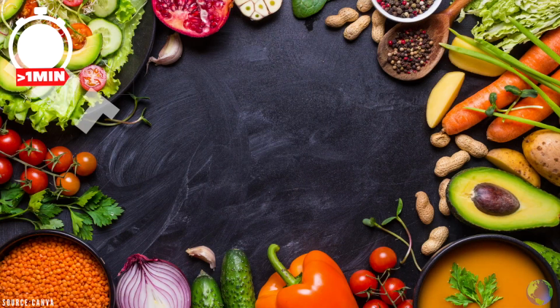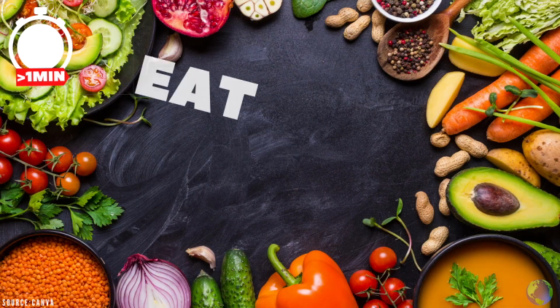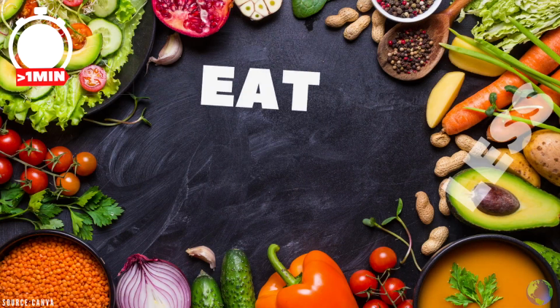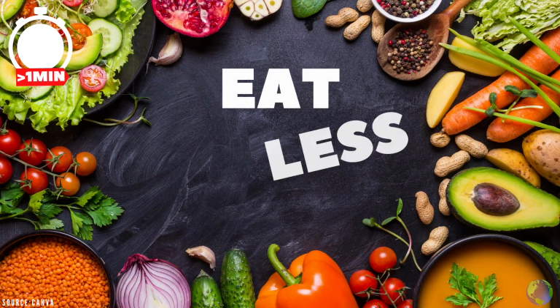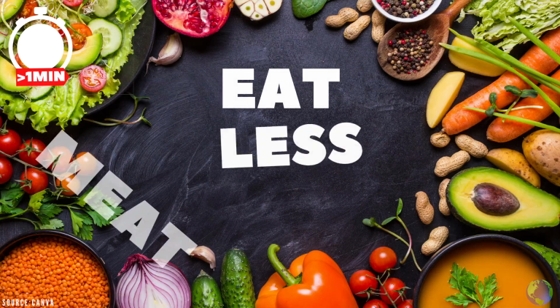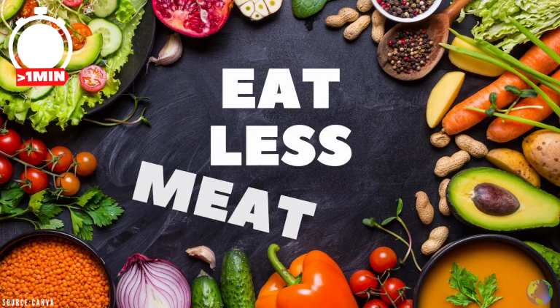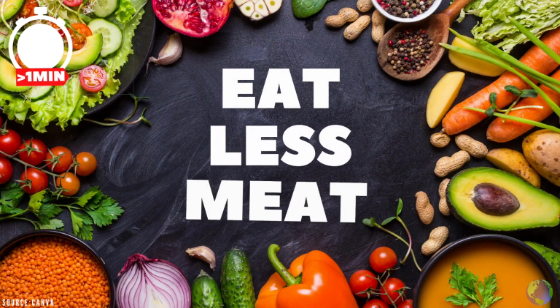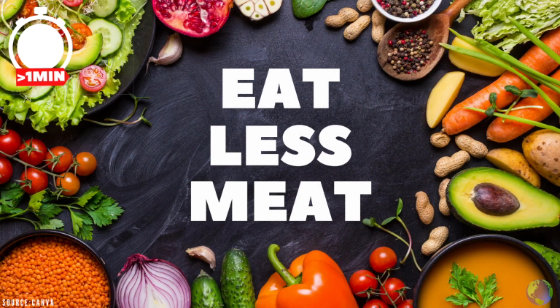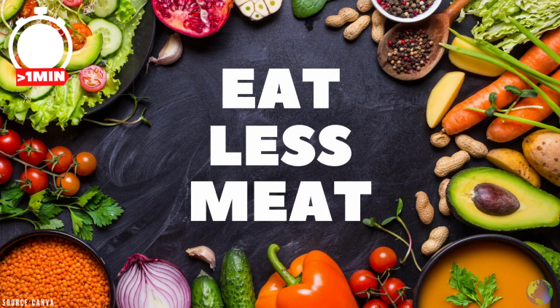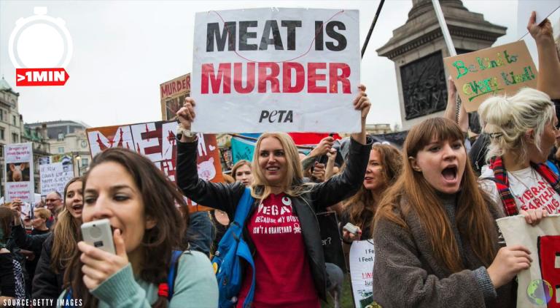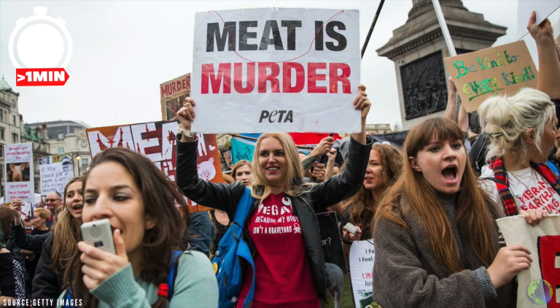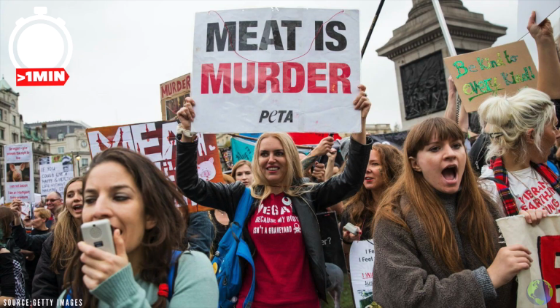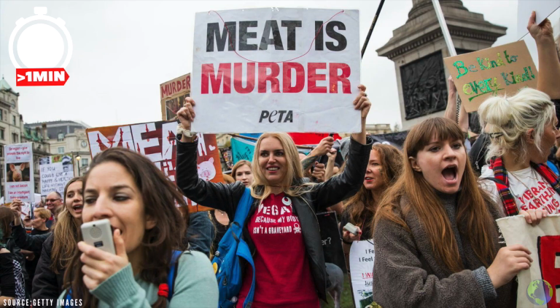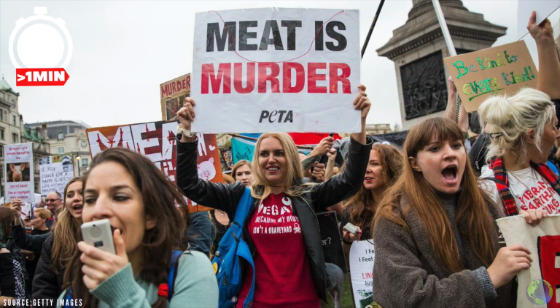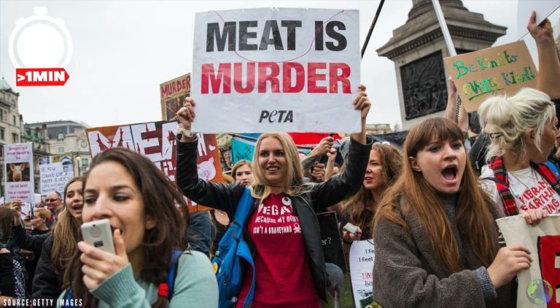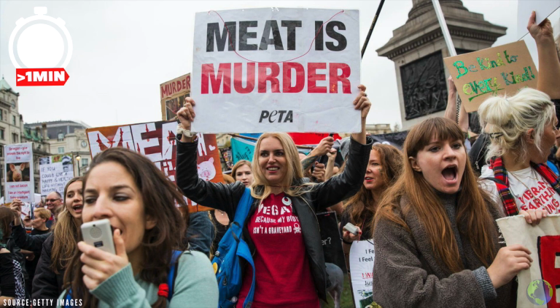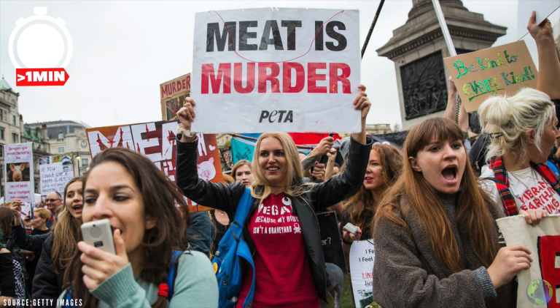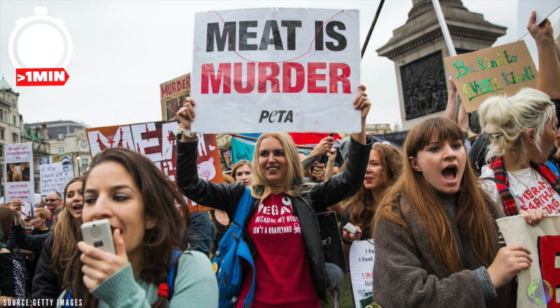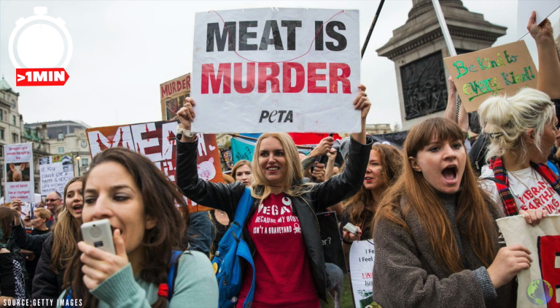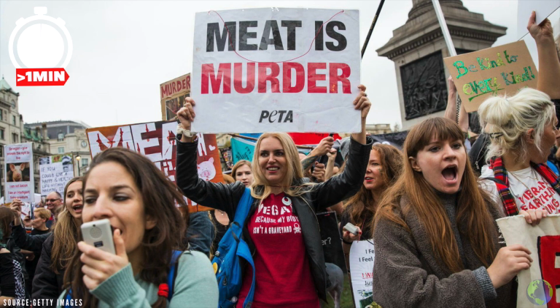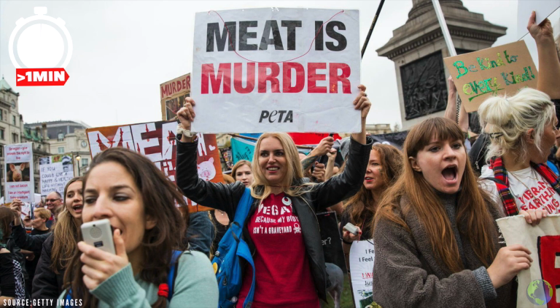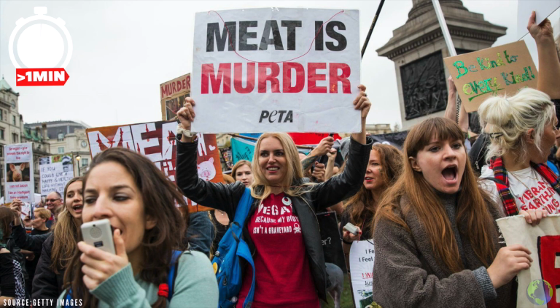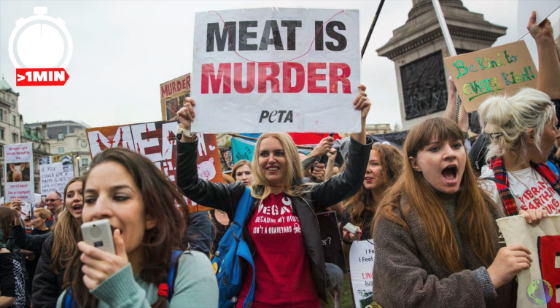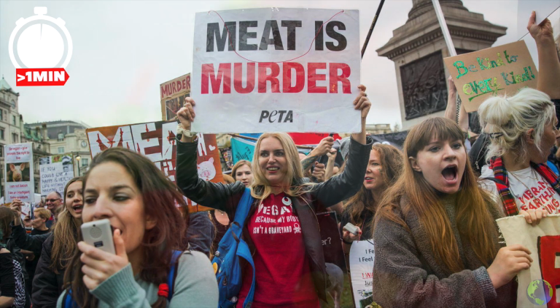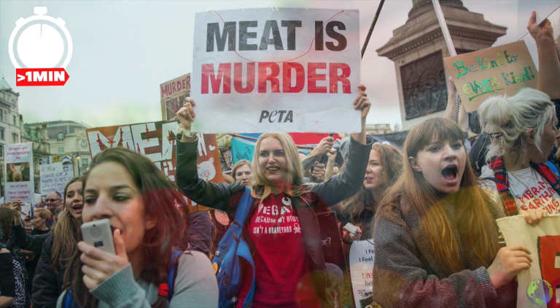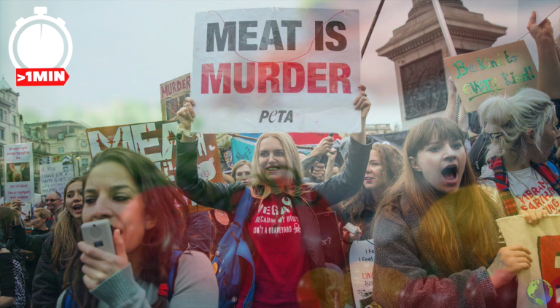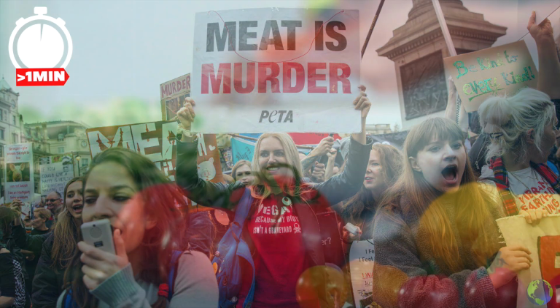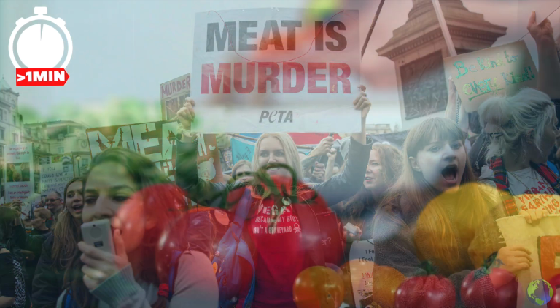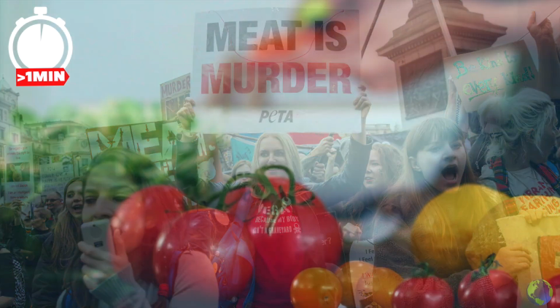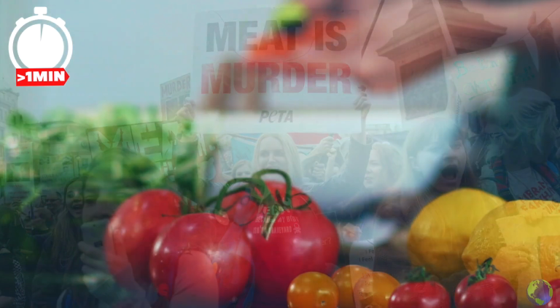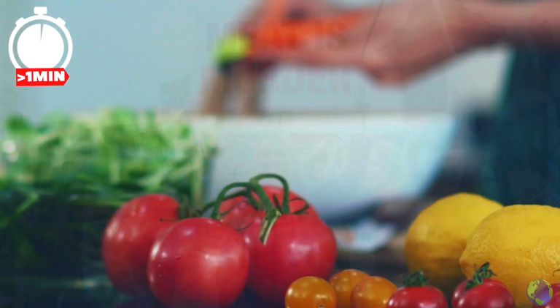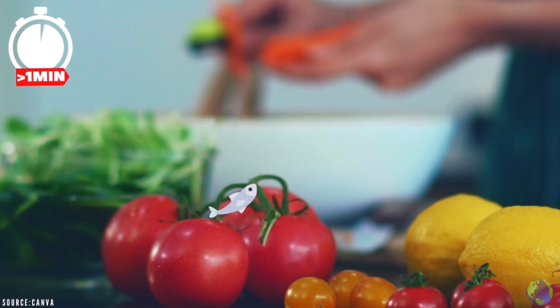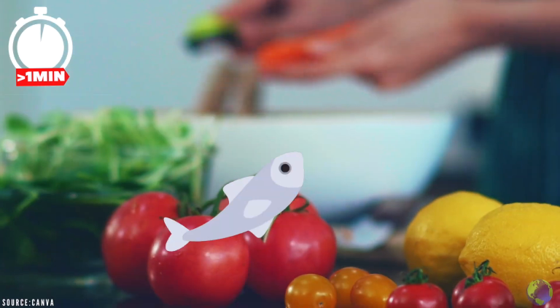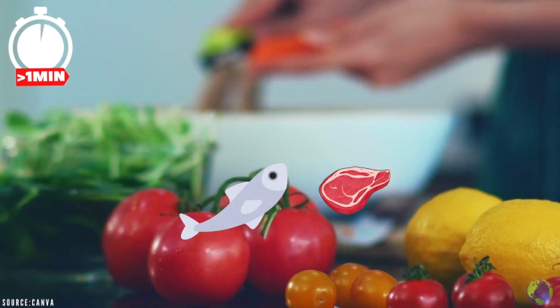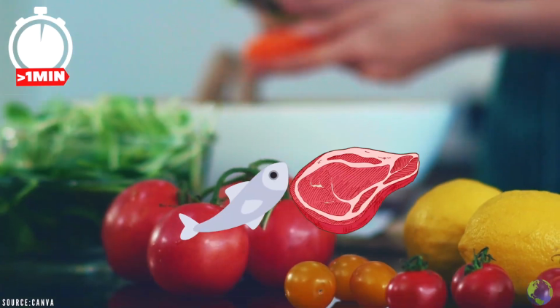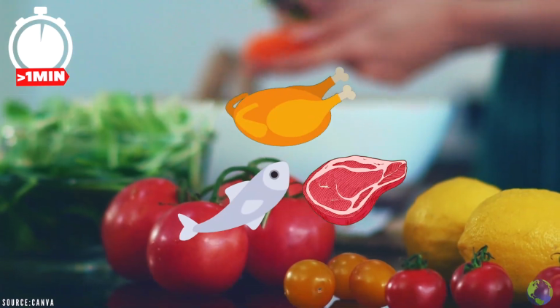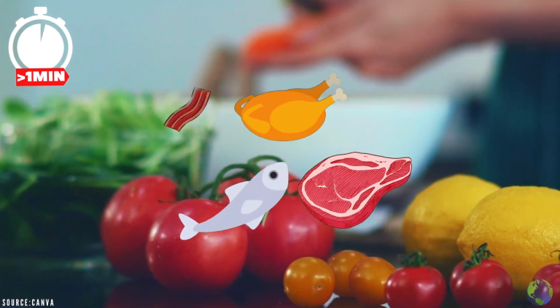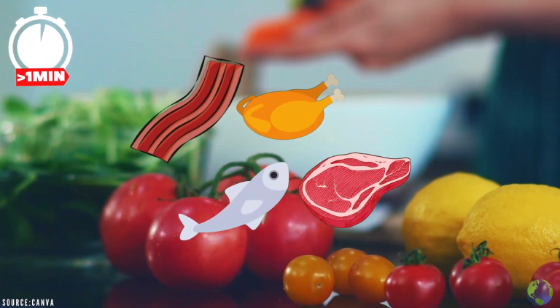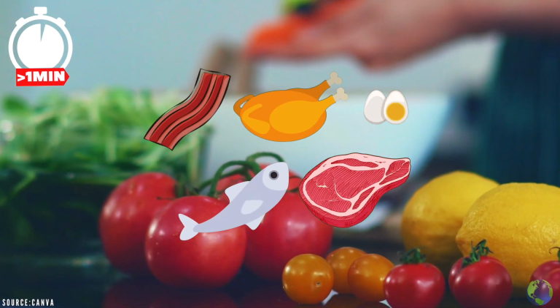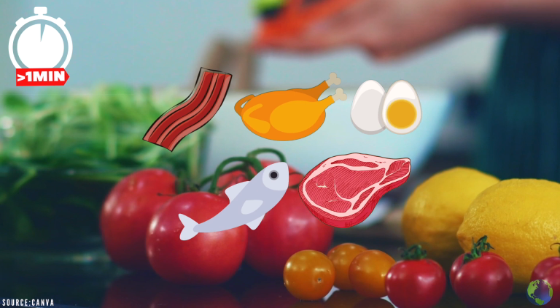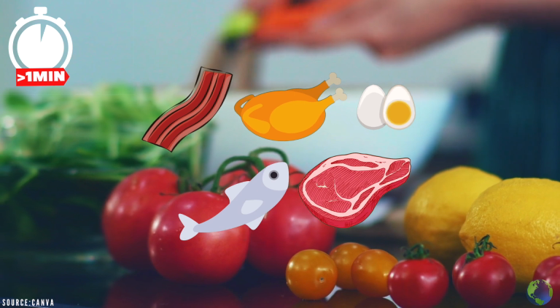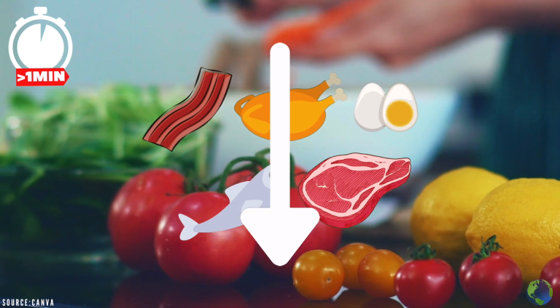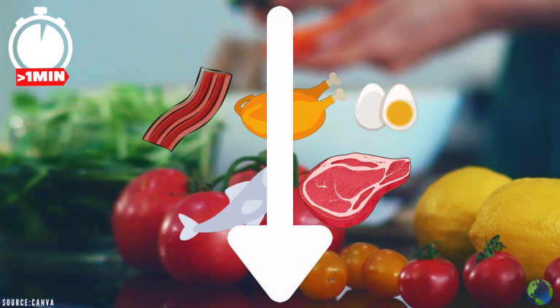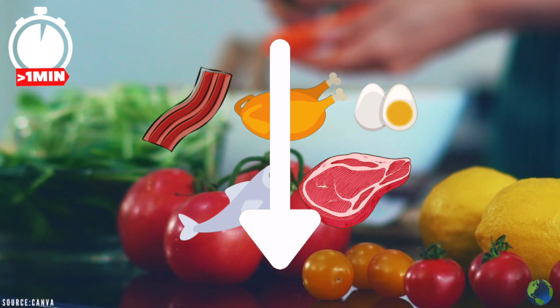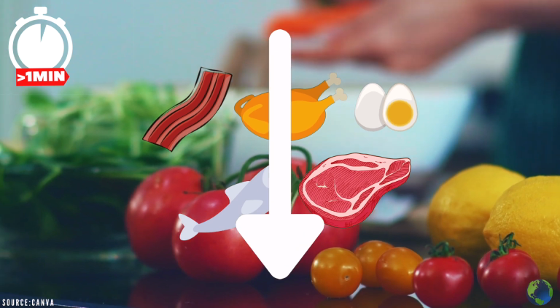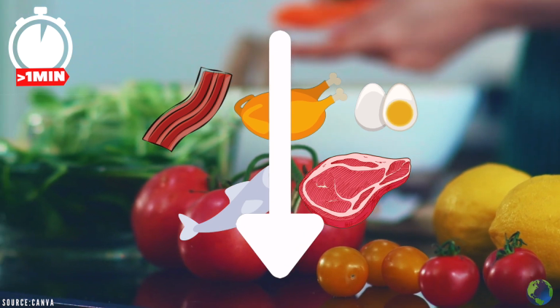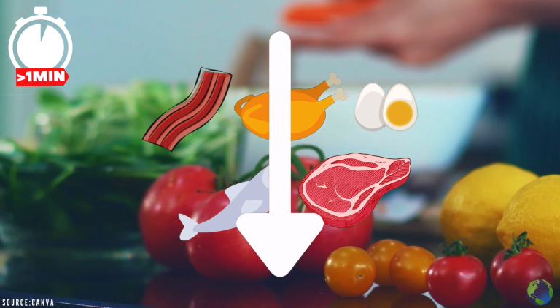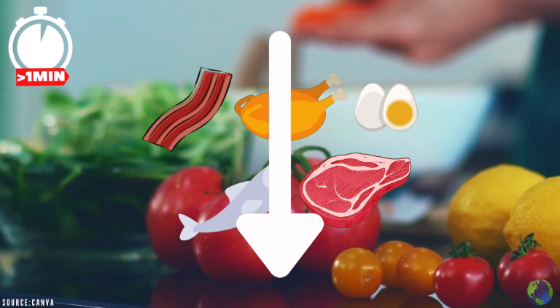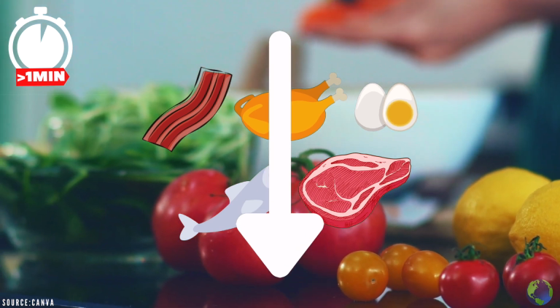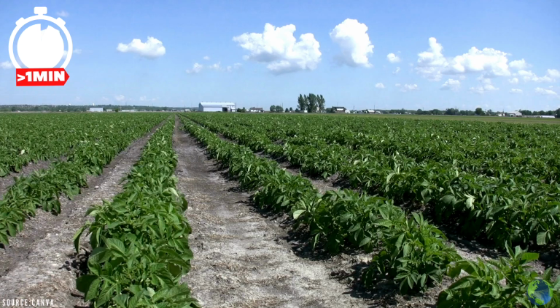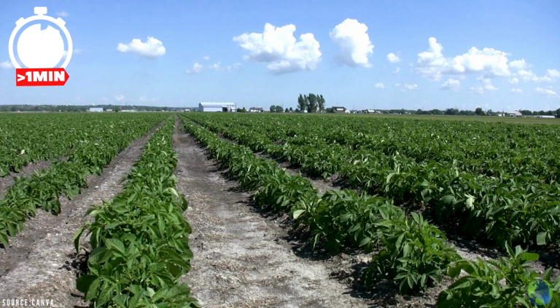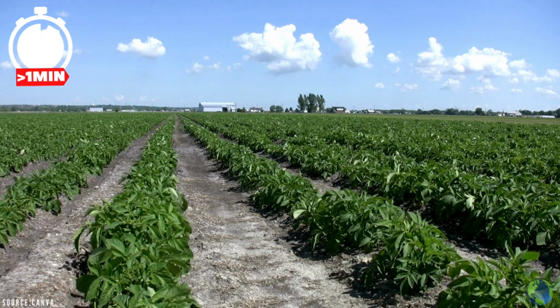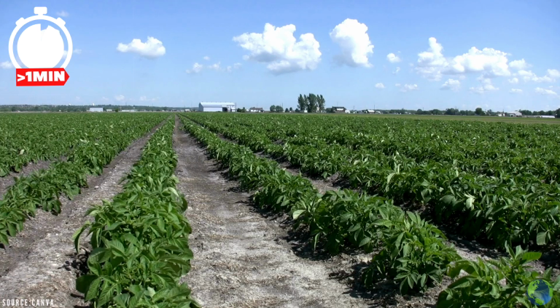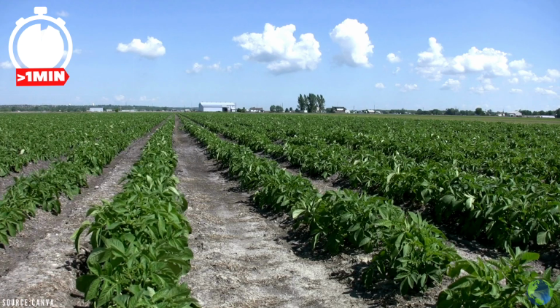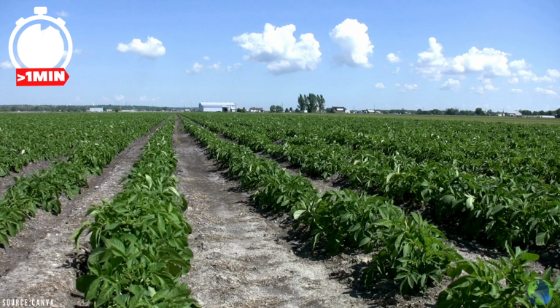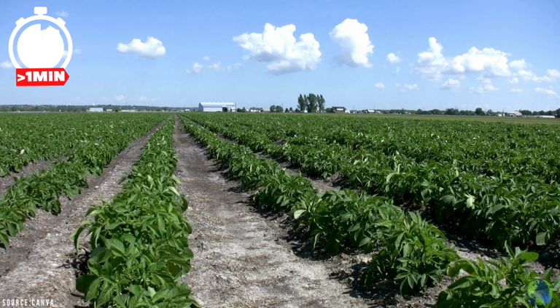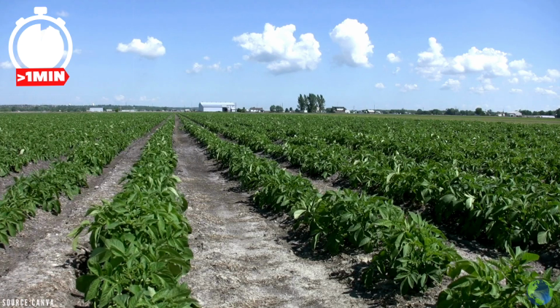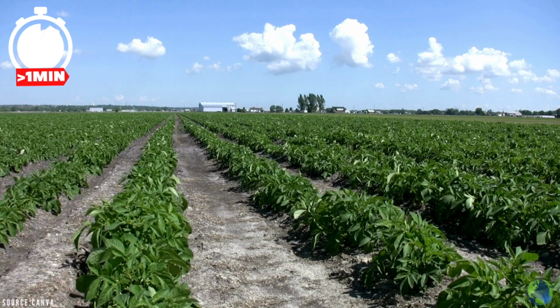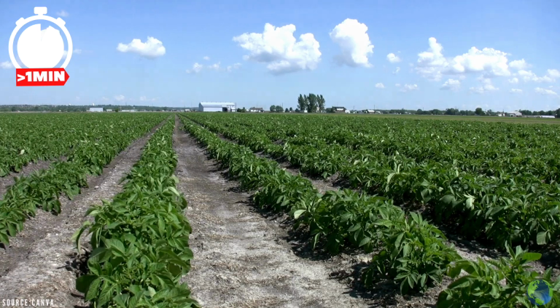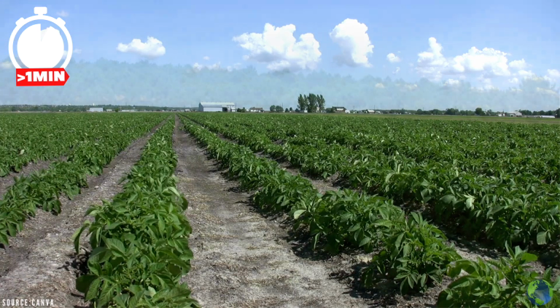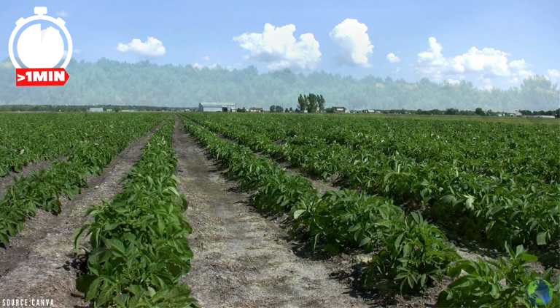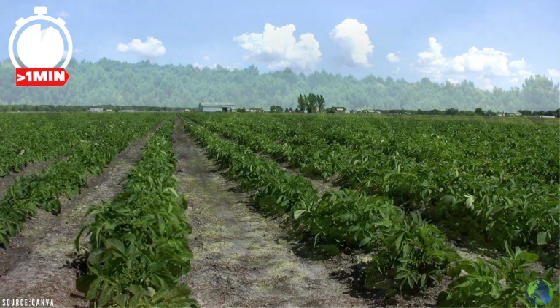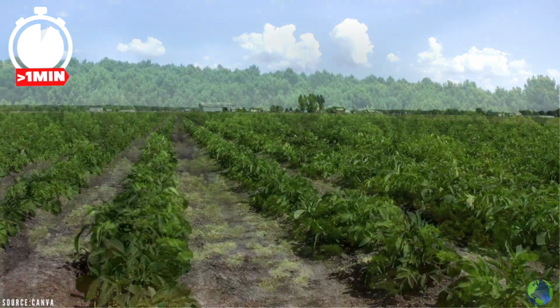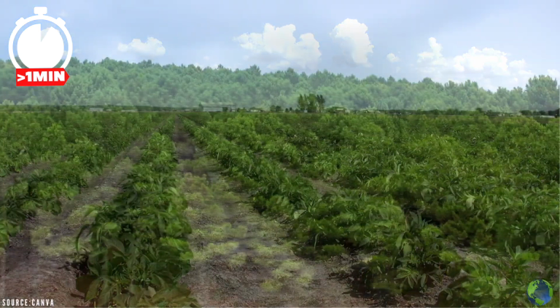Eat less meat. We're not advocating that everyone adopts a meatless diet, but reducing meat consumption can have a really great impact on the planet.